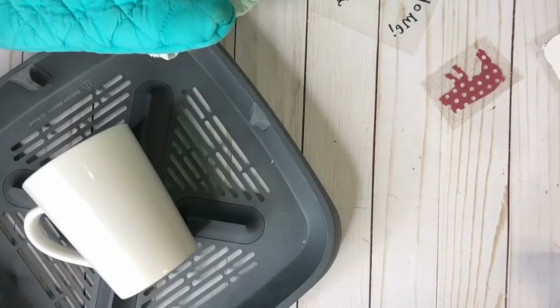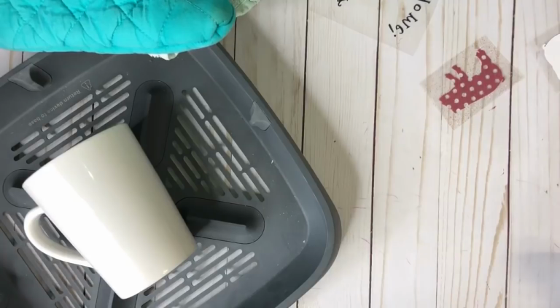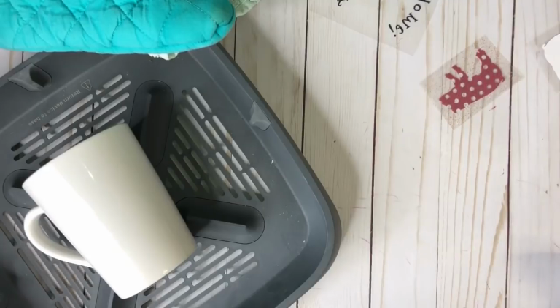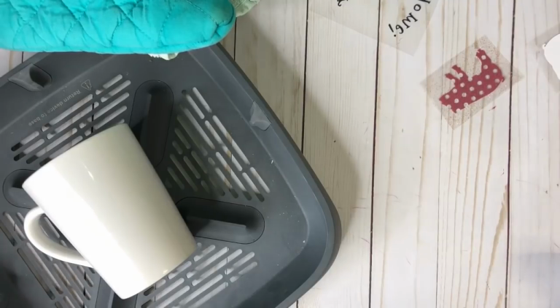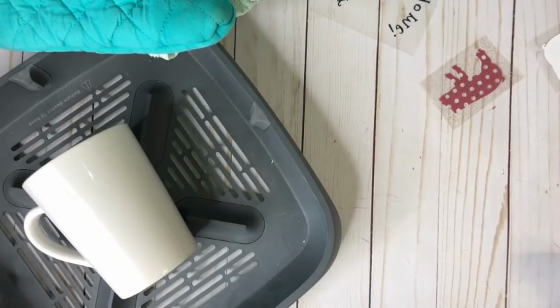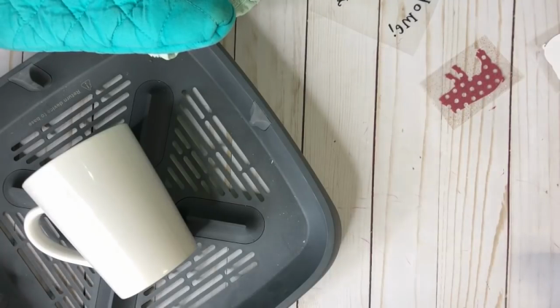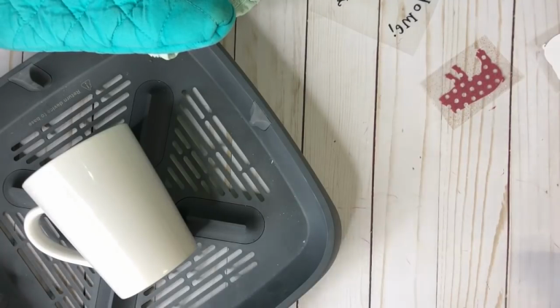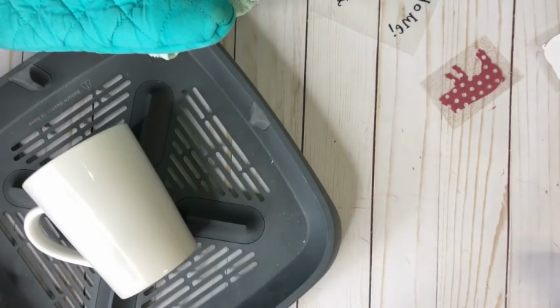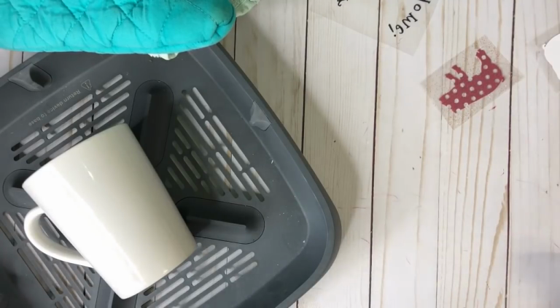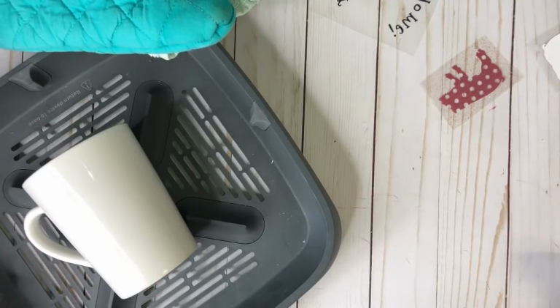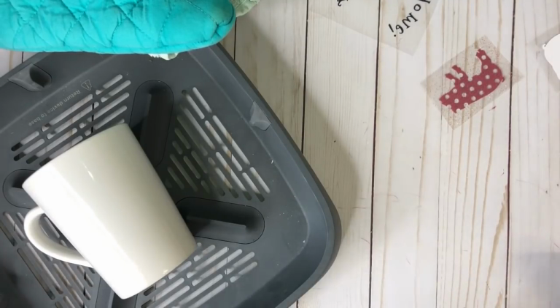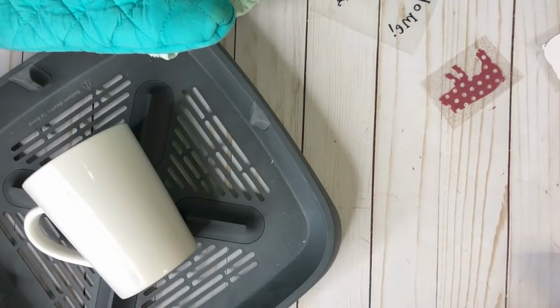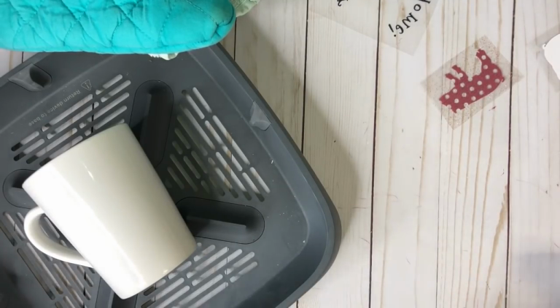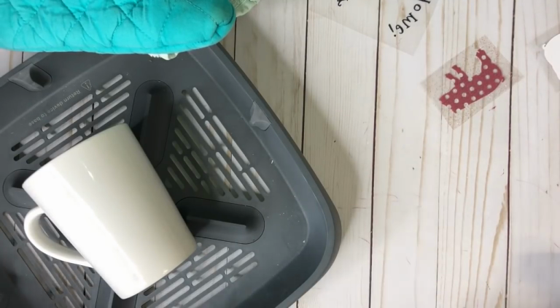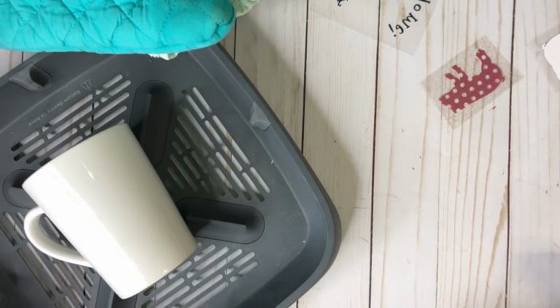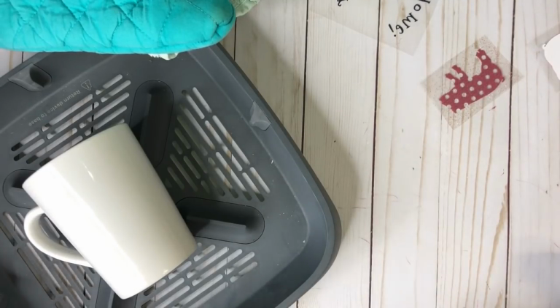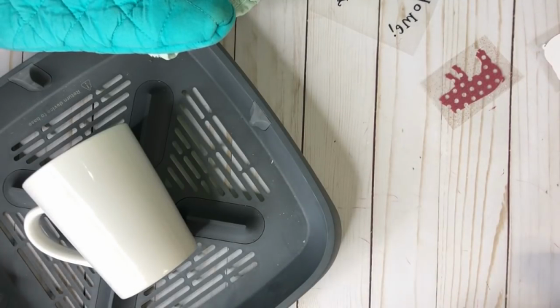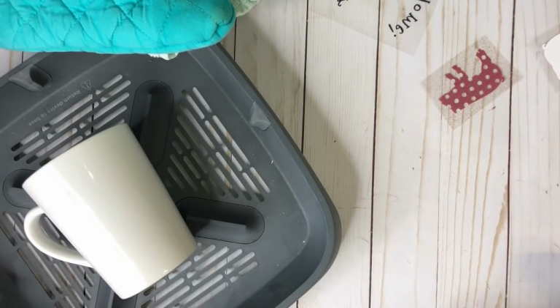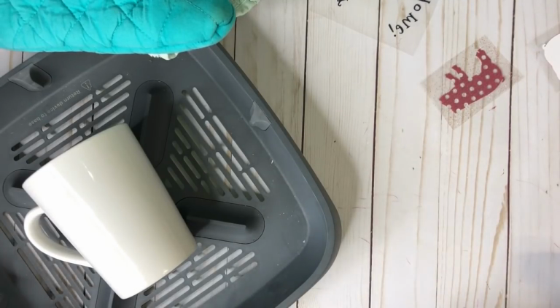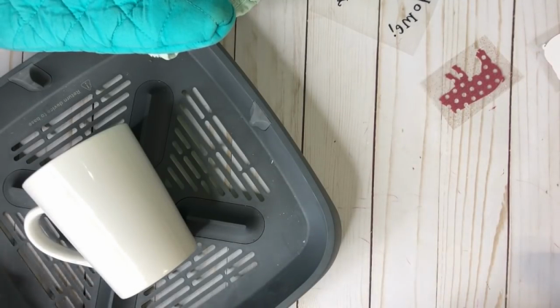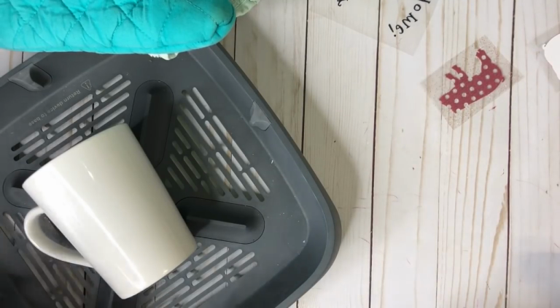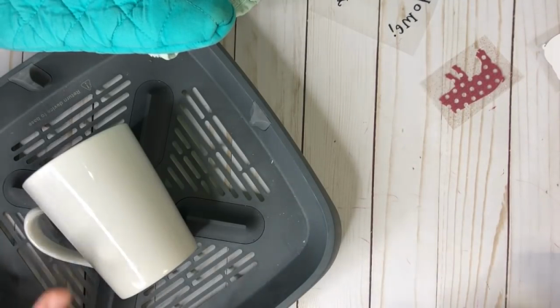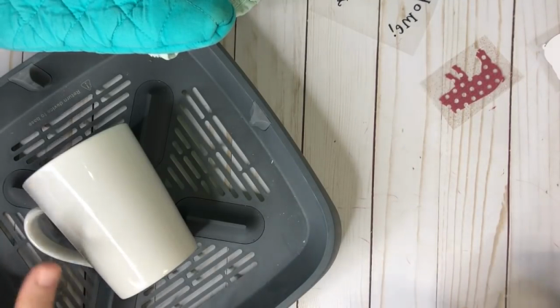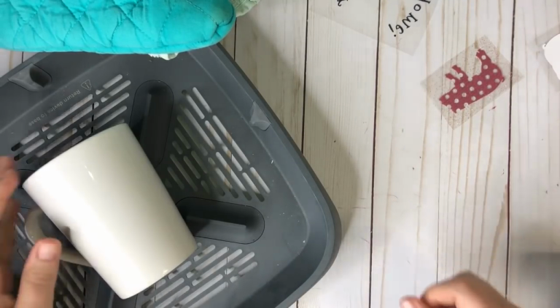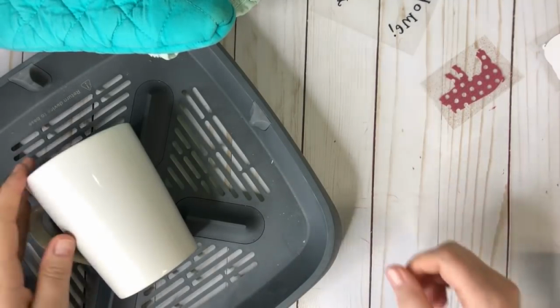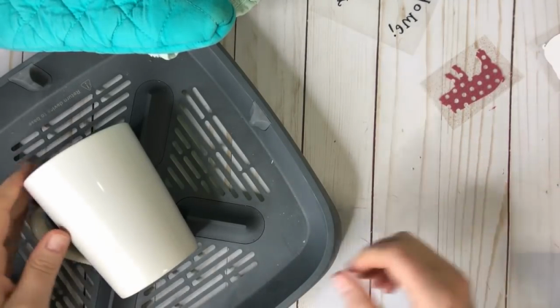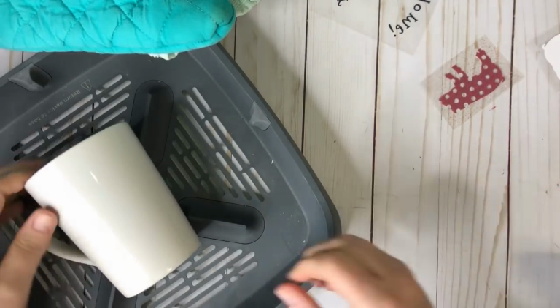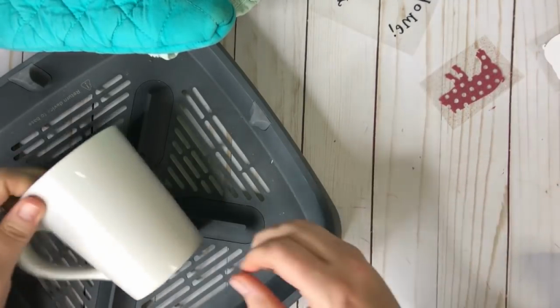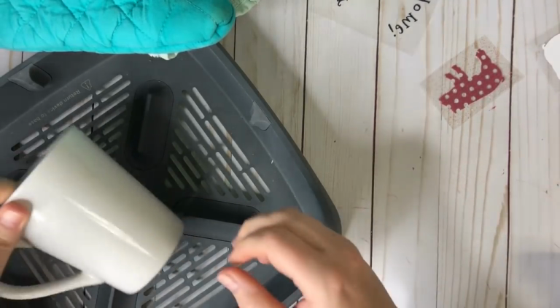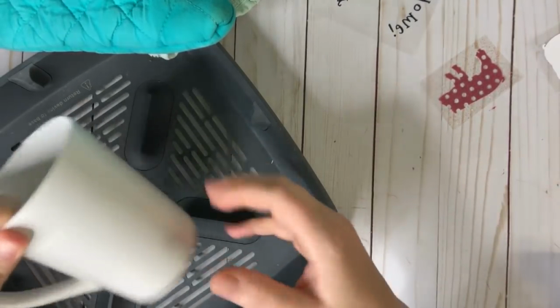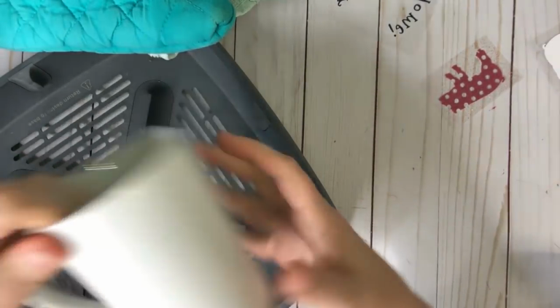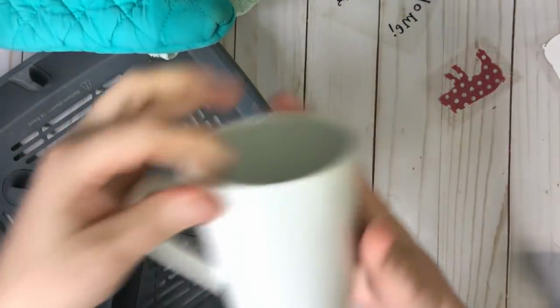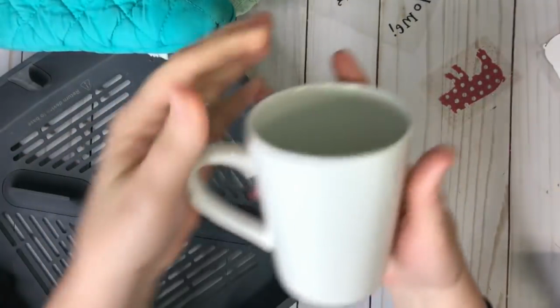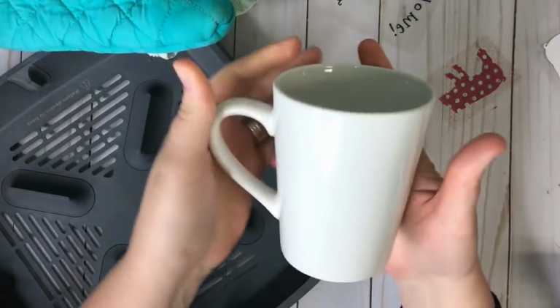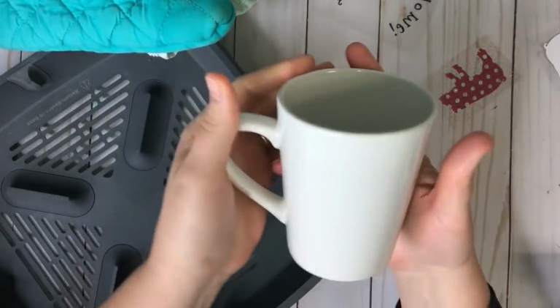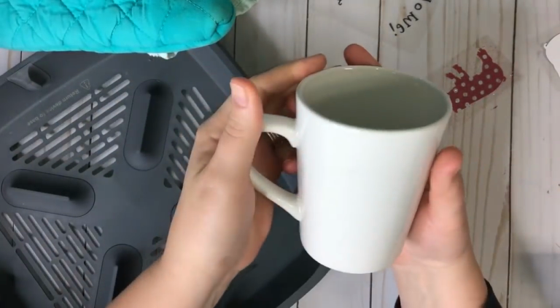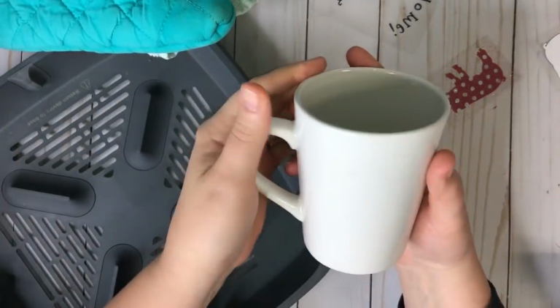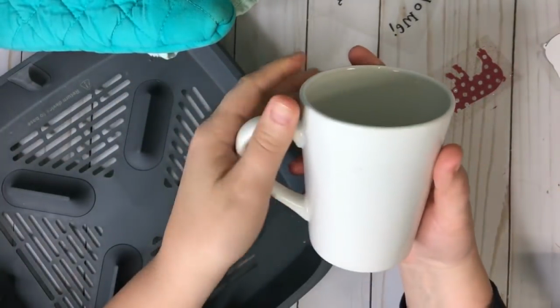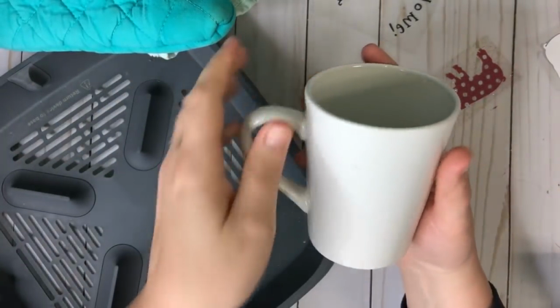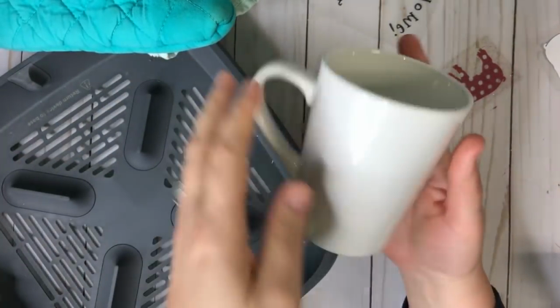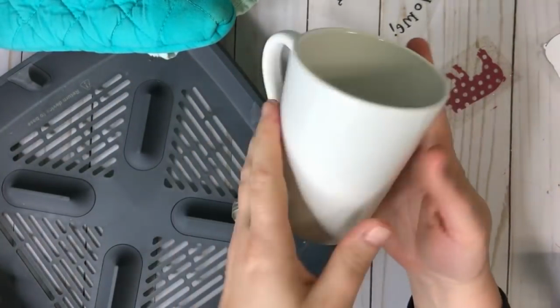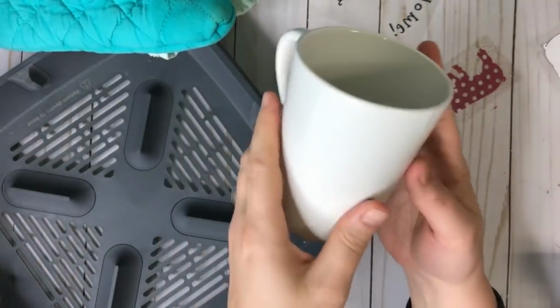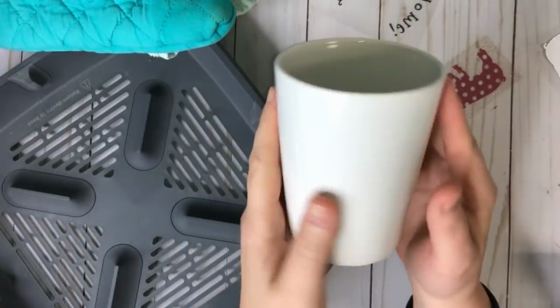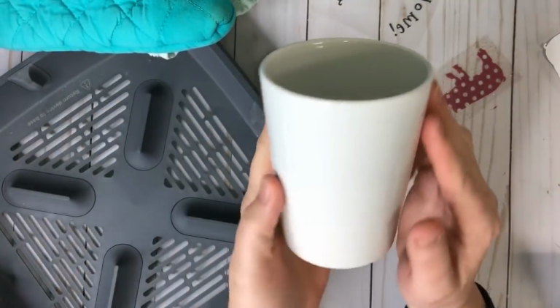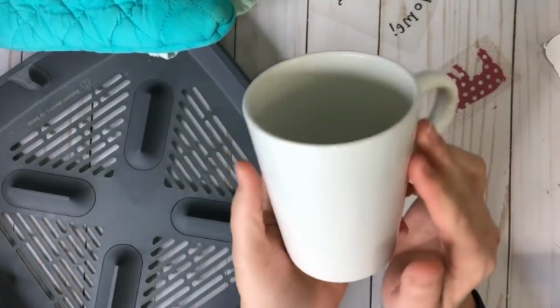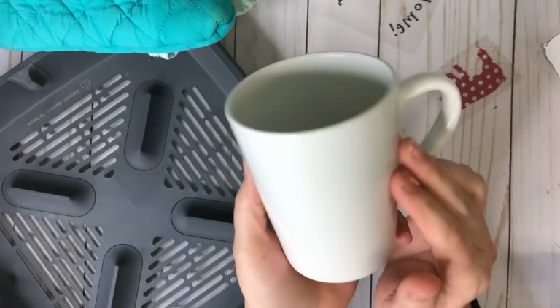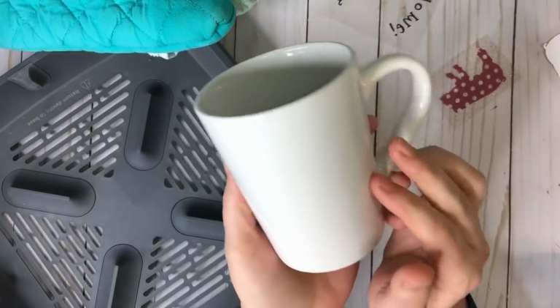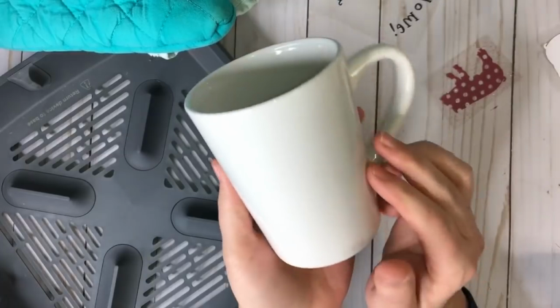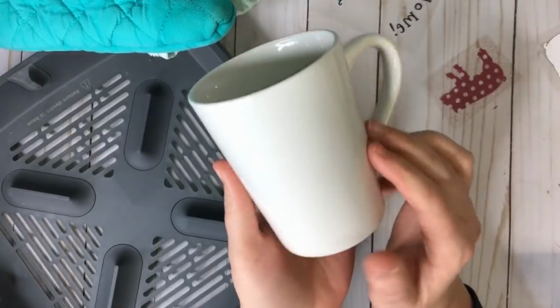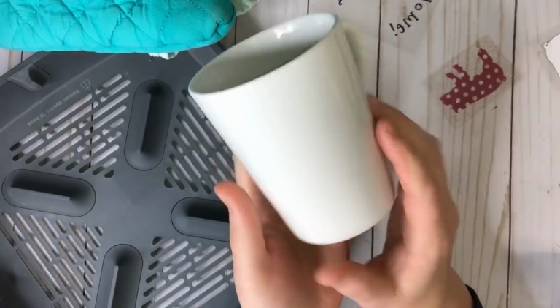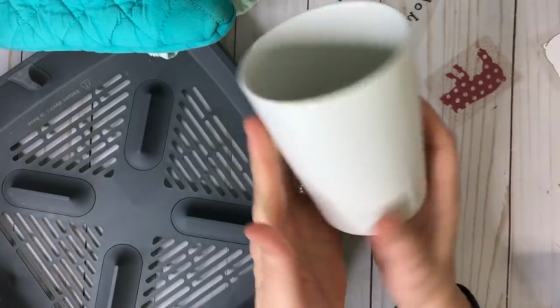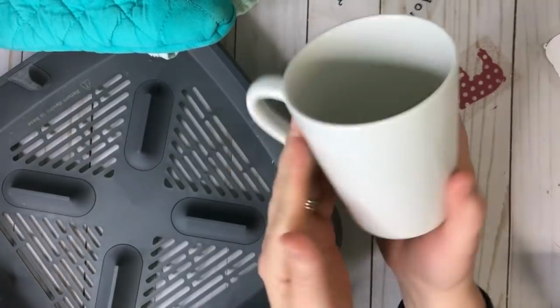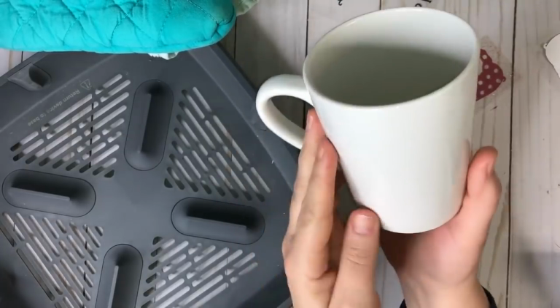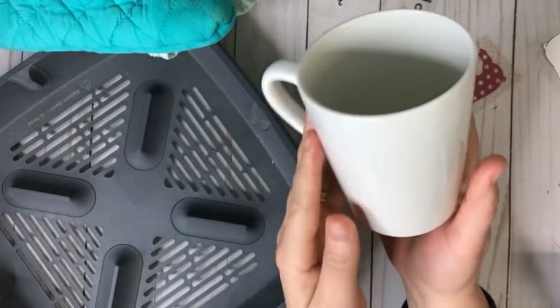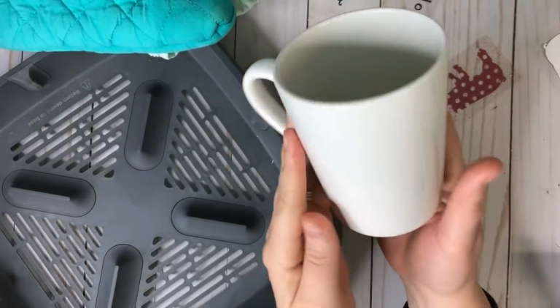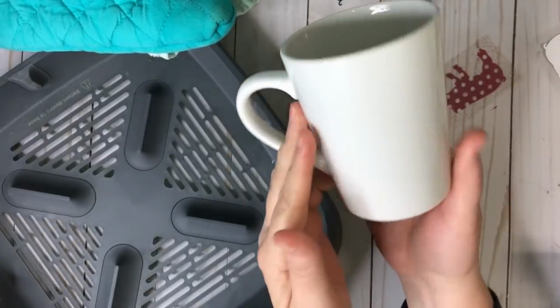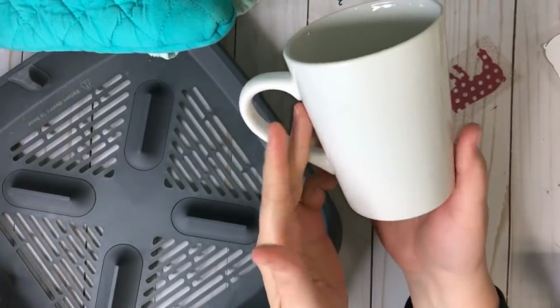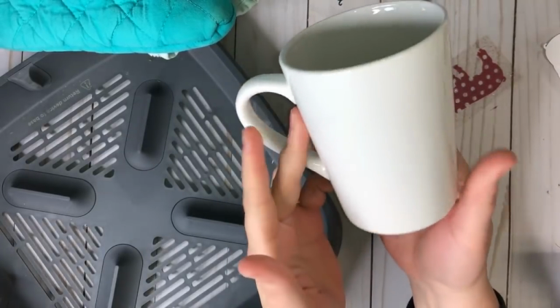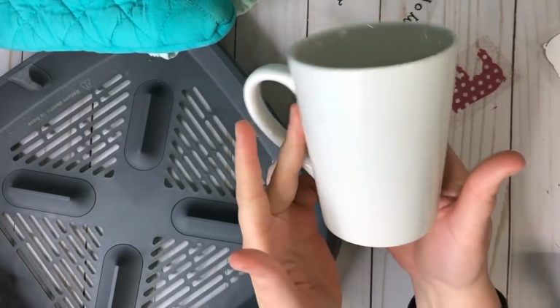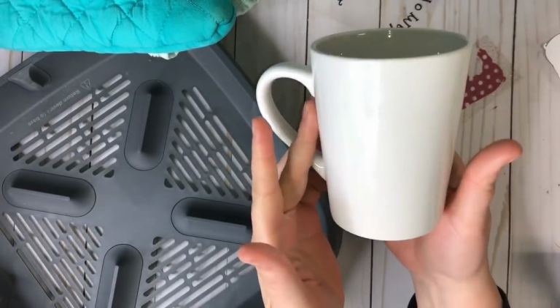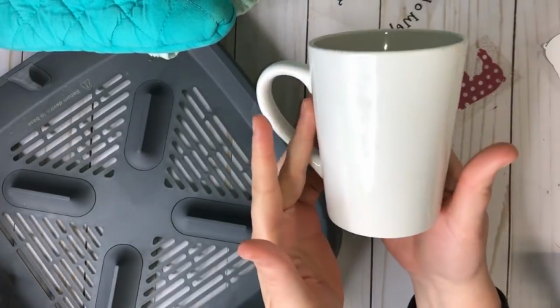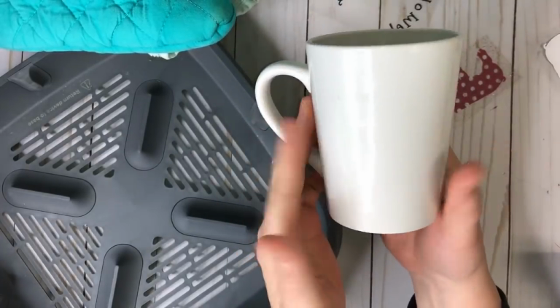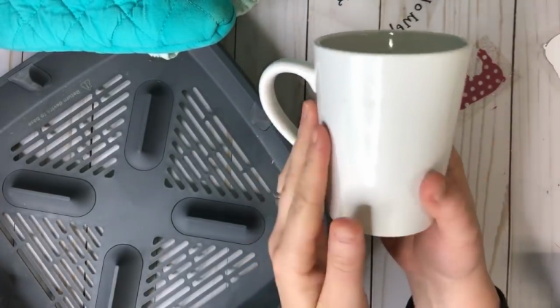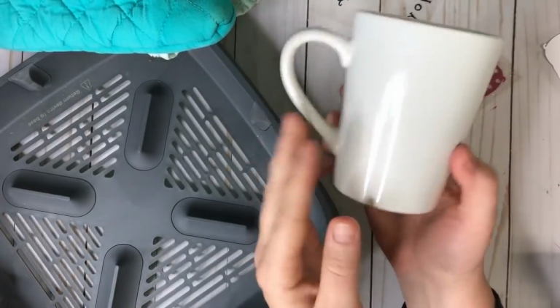Hi guys, it's Crystal. Welcome back to my channel. Today we're going to iron on a coffee cup. This coffee cup is just from the Dollar Tree, so it's only a dollar.